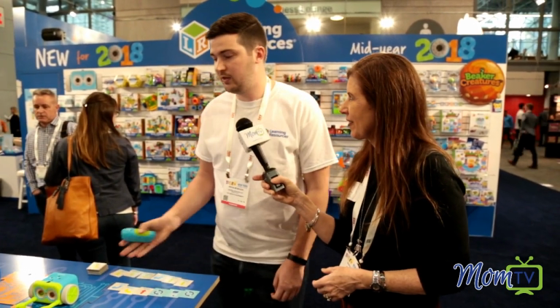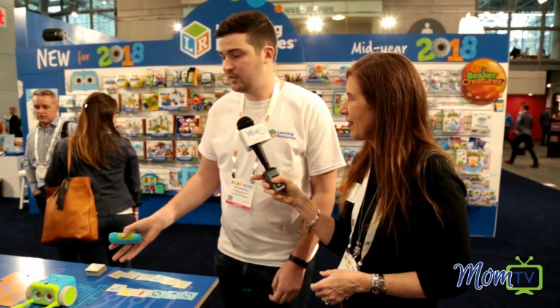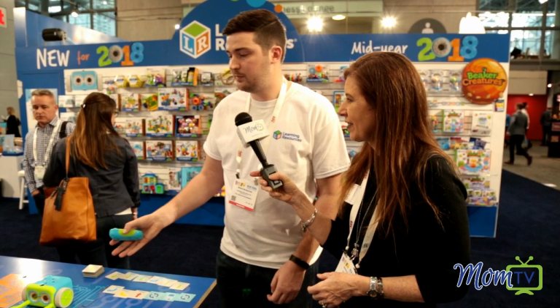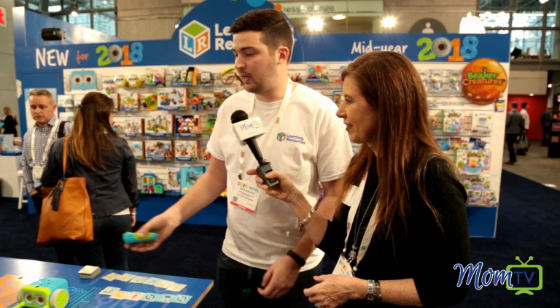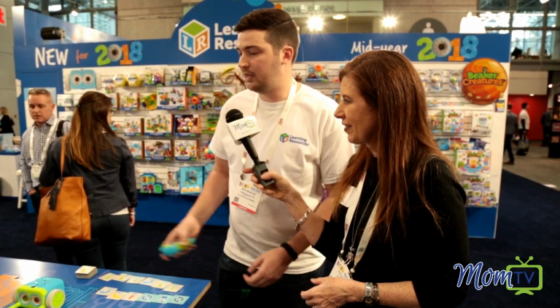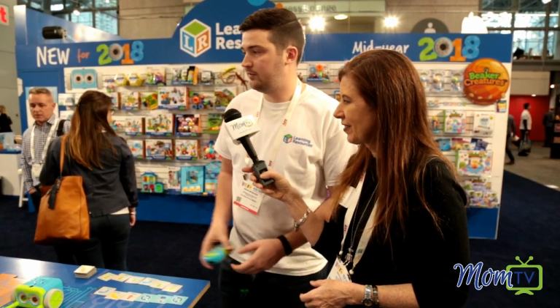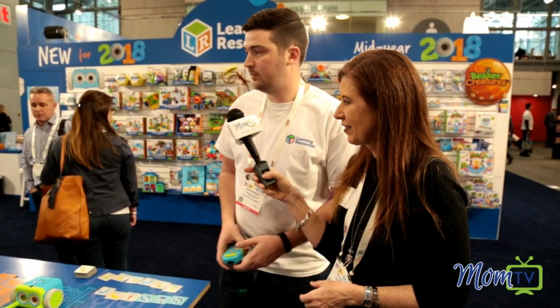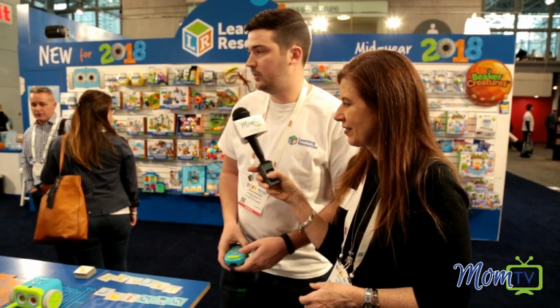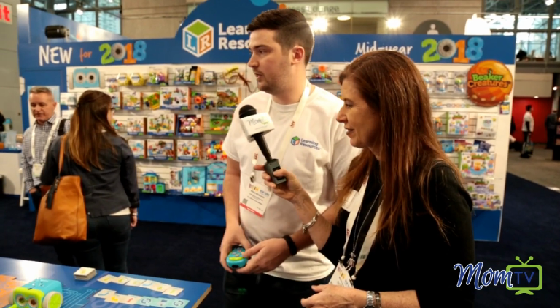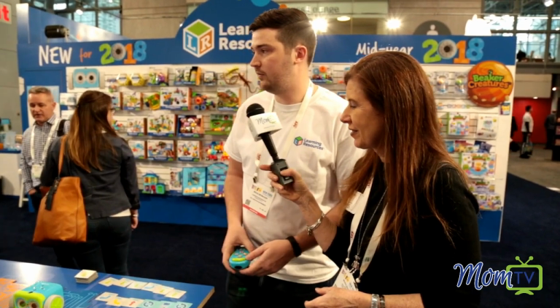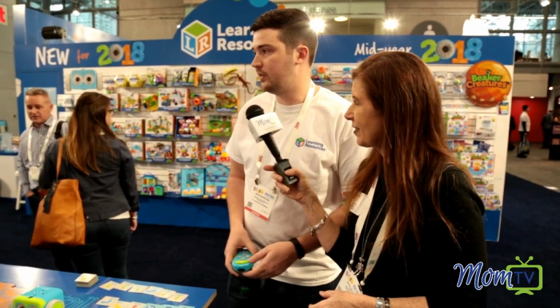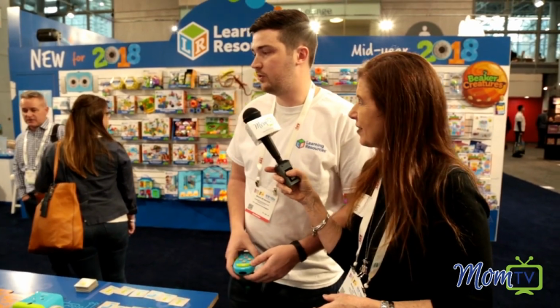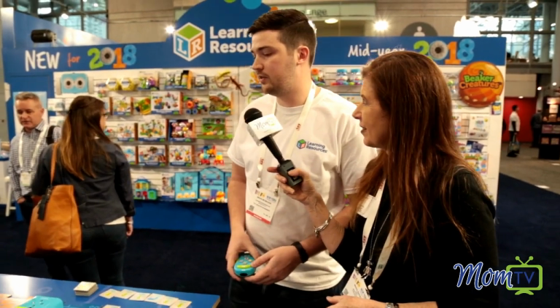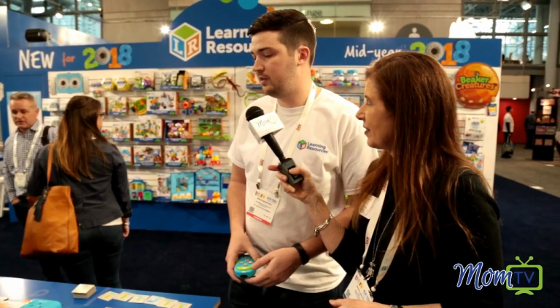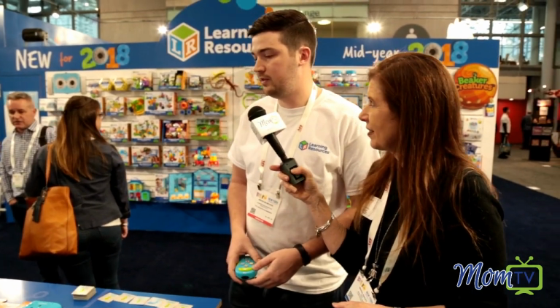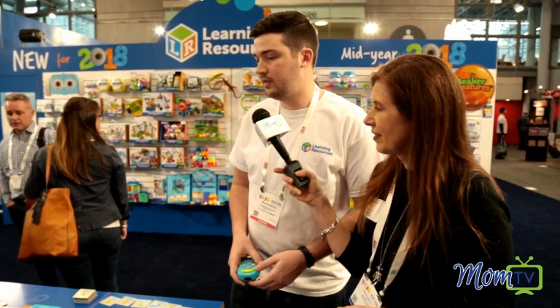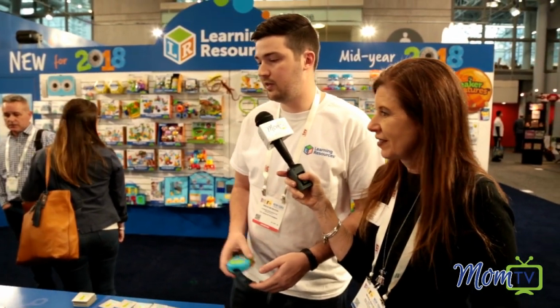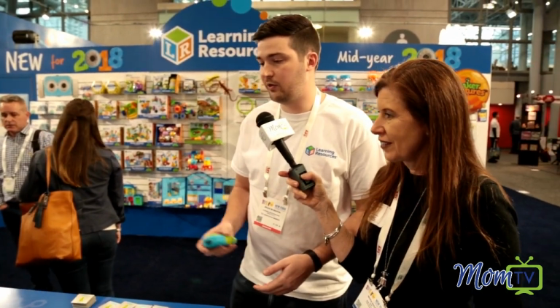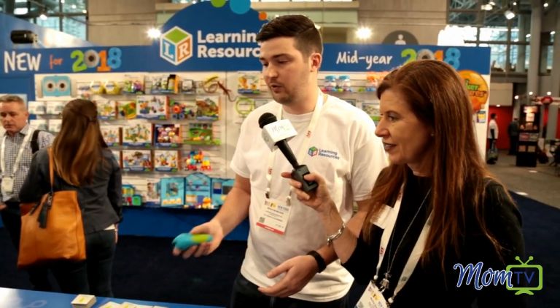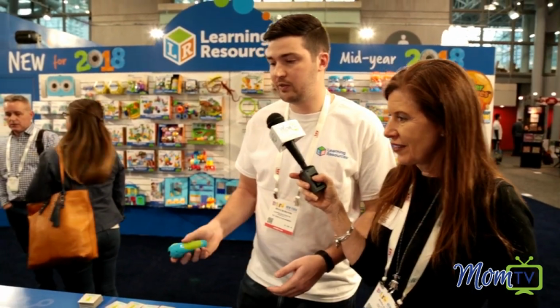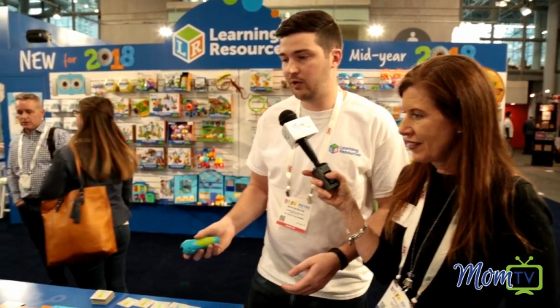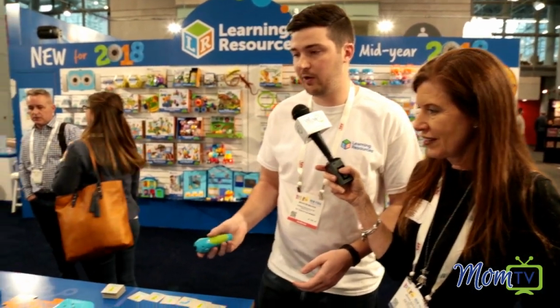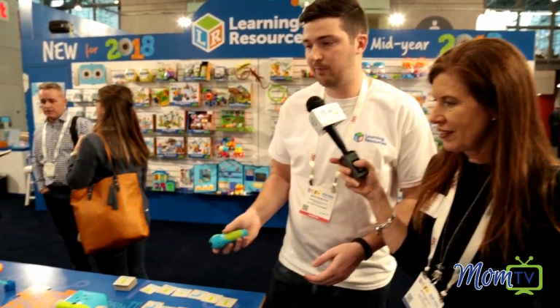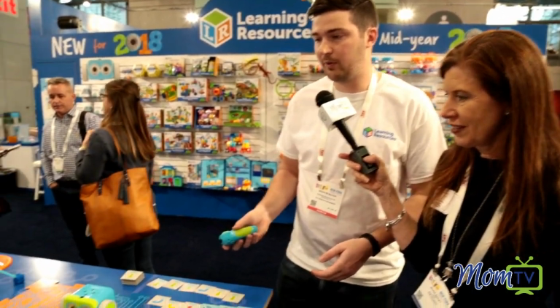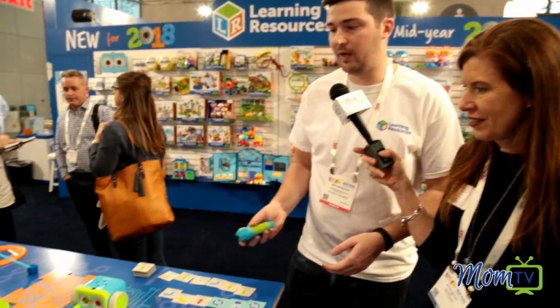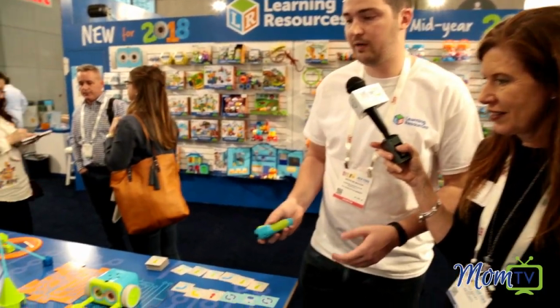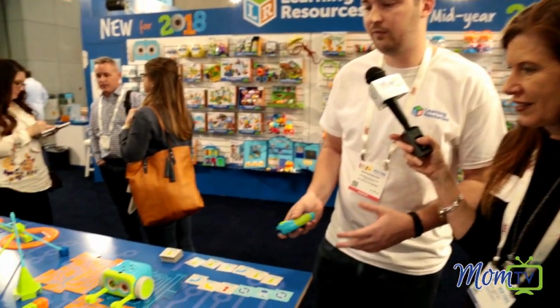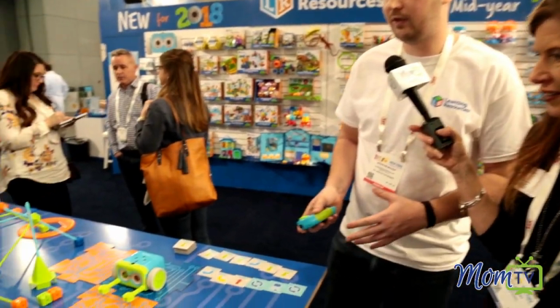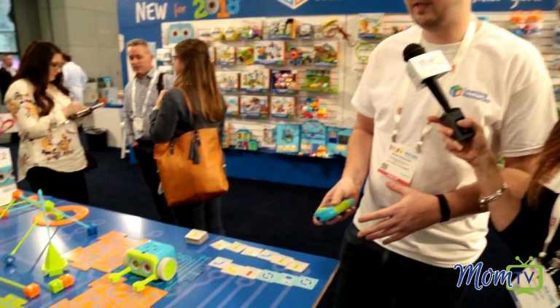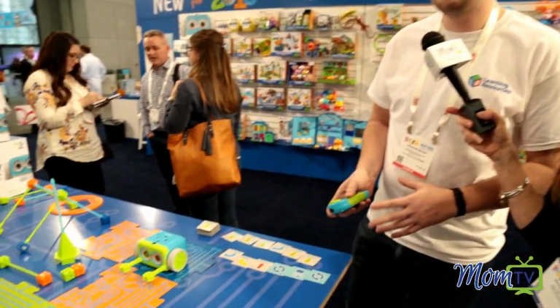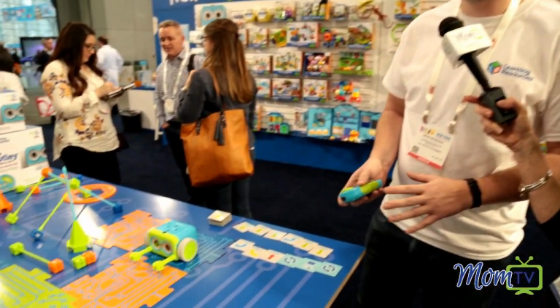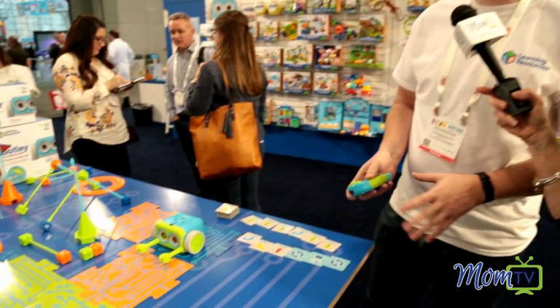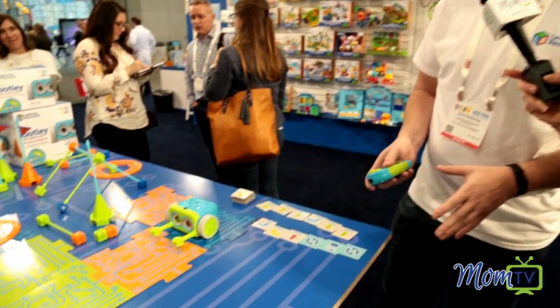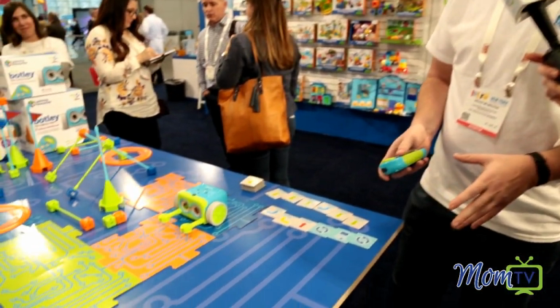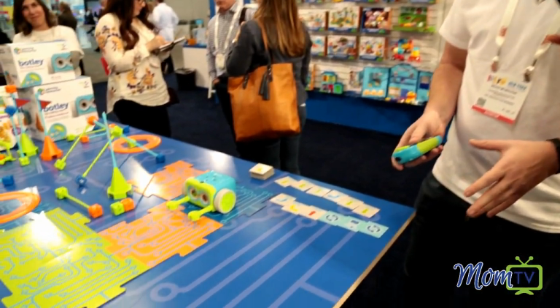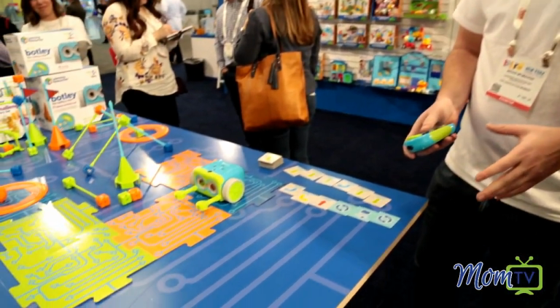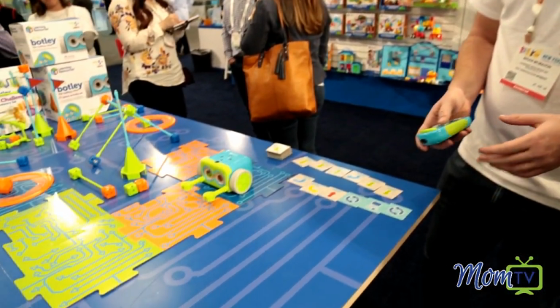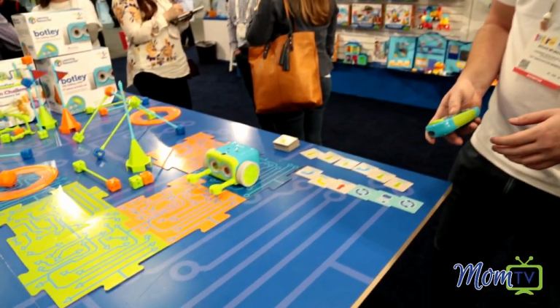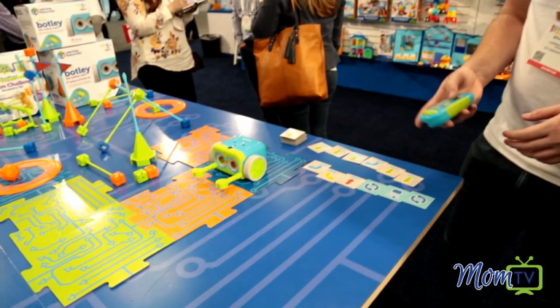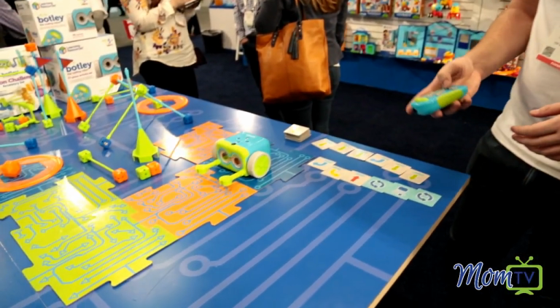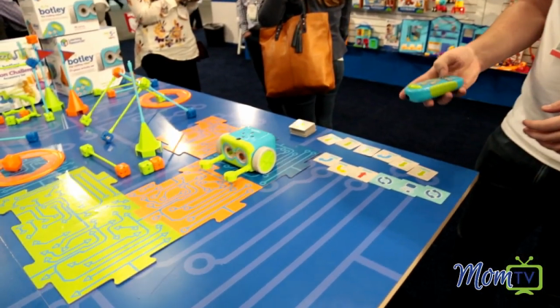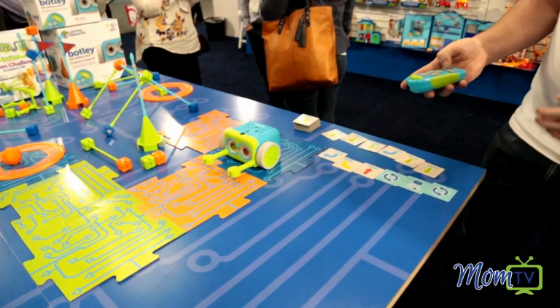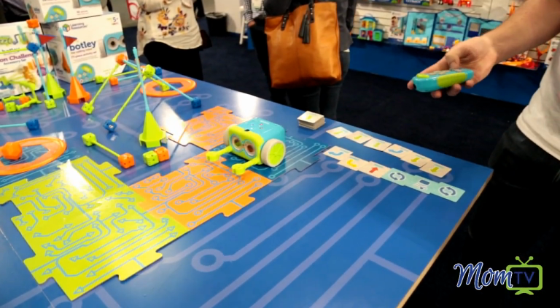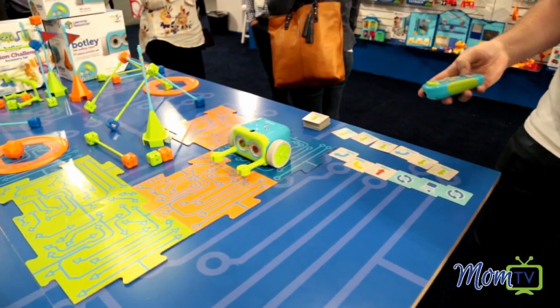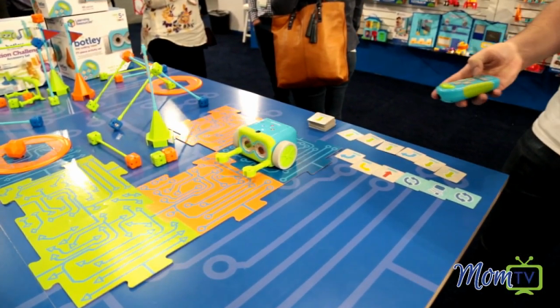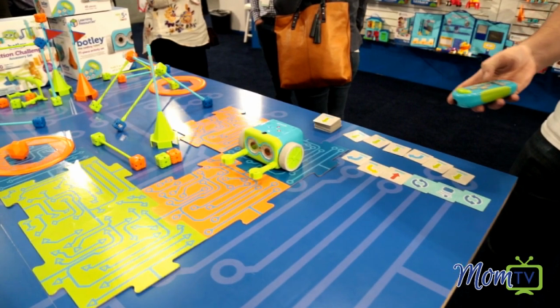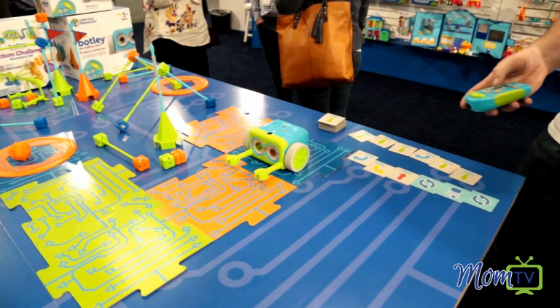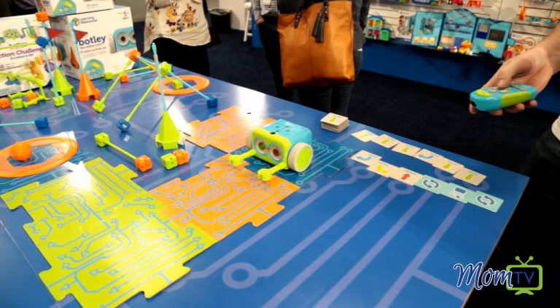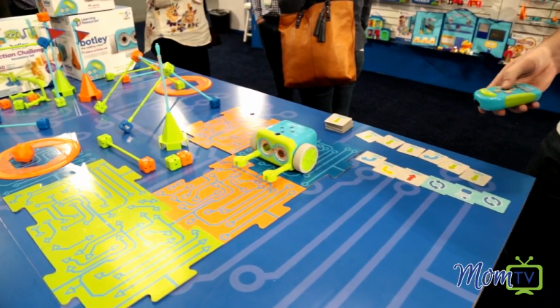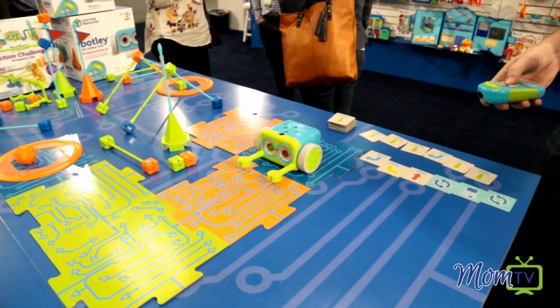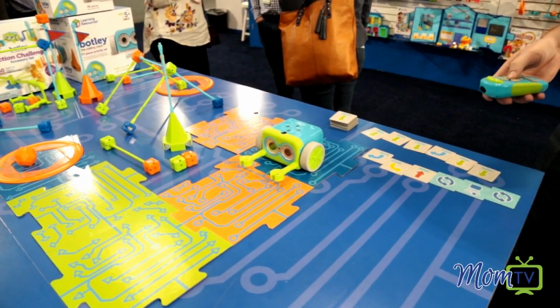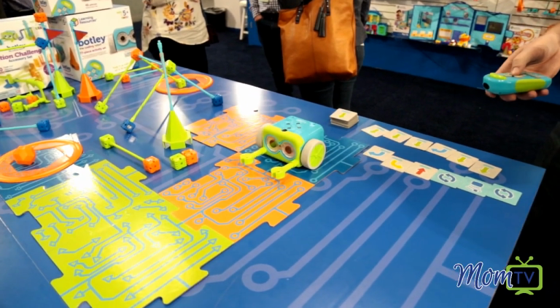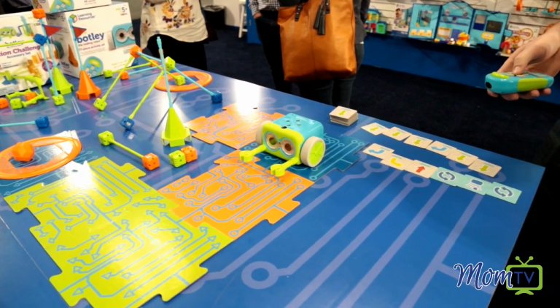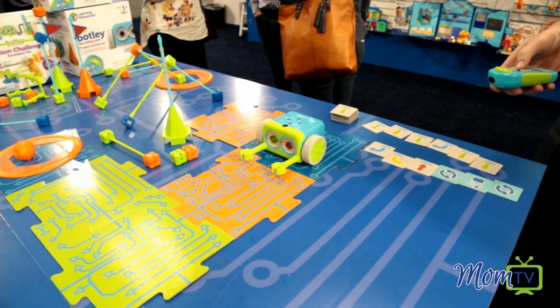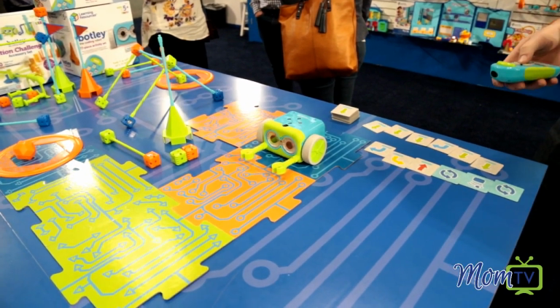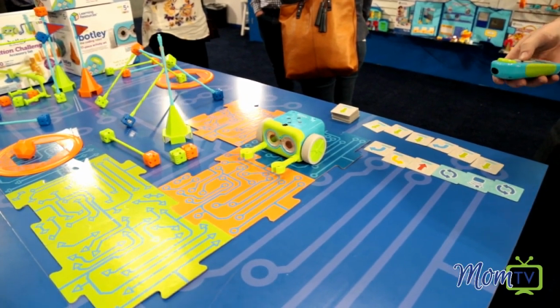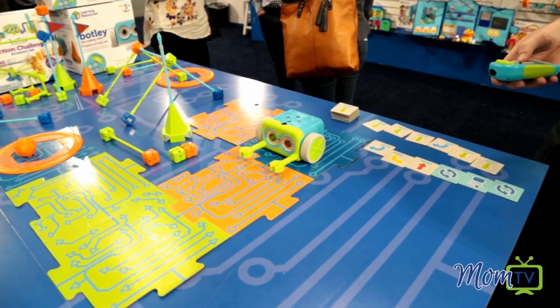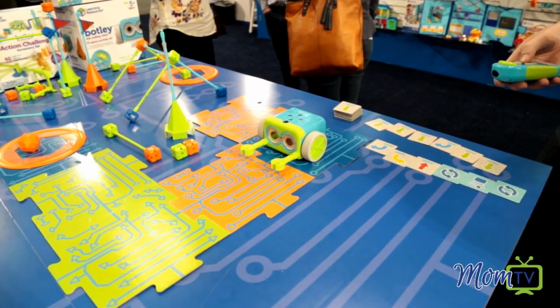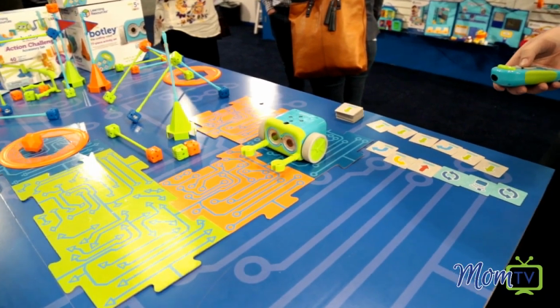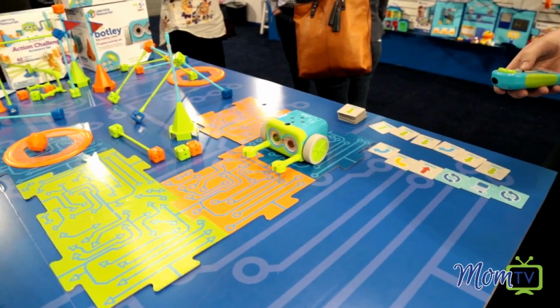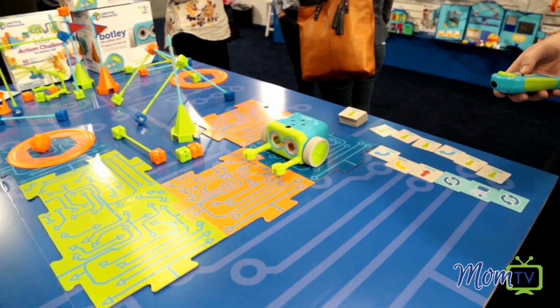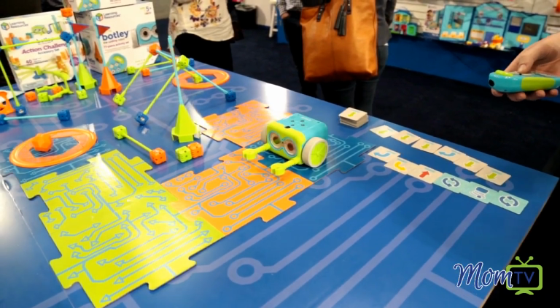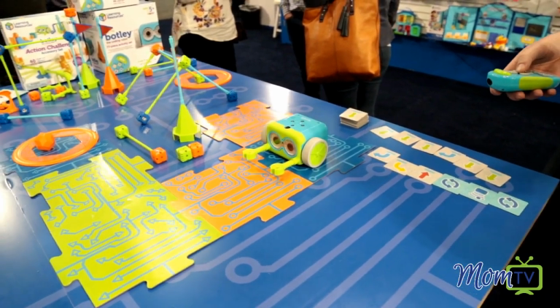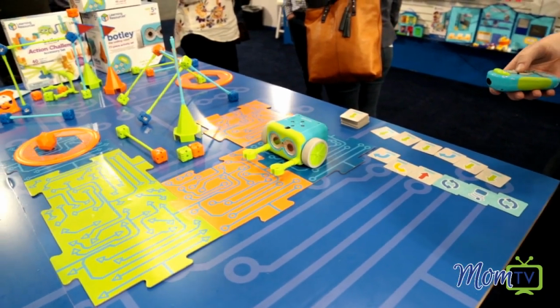So this is Botley from Learning Resources. He's our newest coding product for kids age five and up, and what we're really trying to lay a foundation here is coding for young learners.